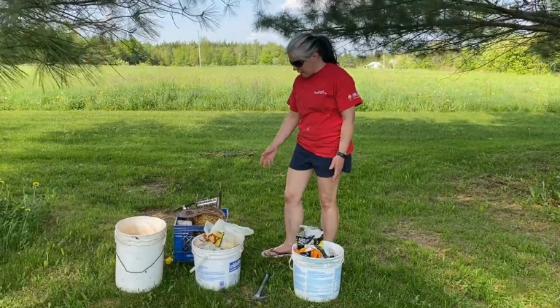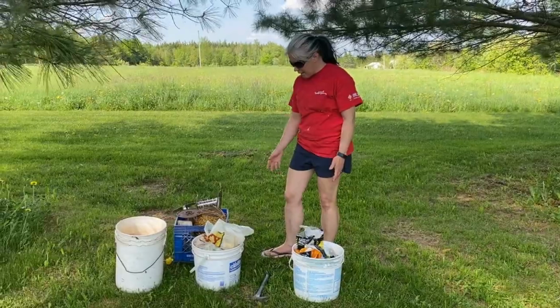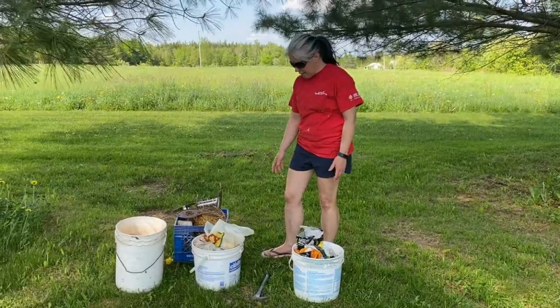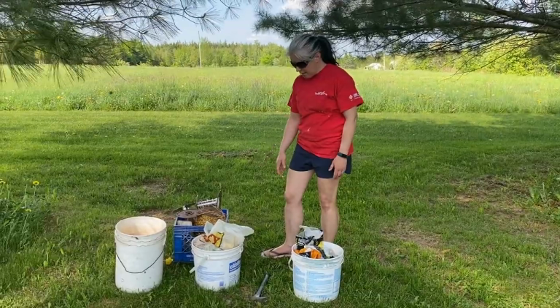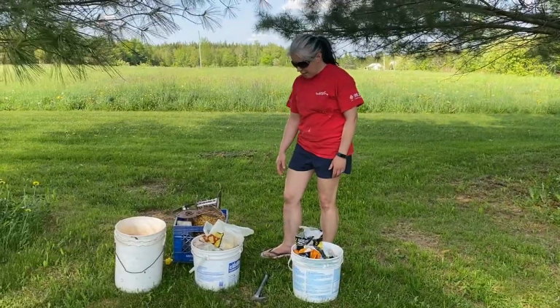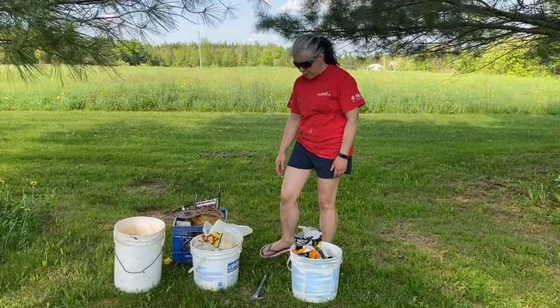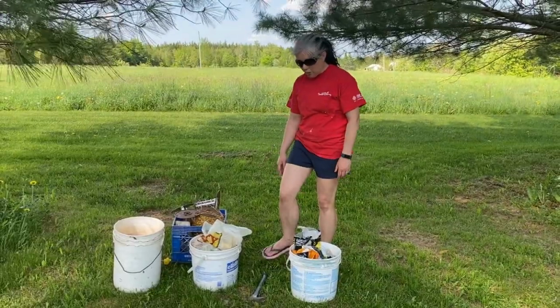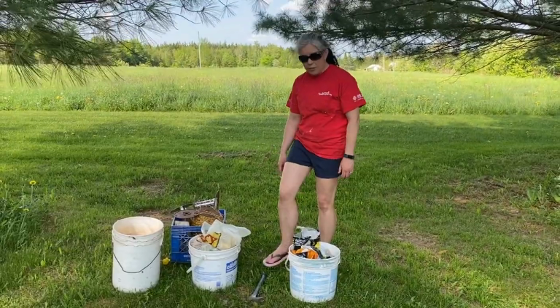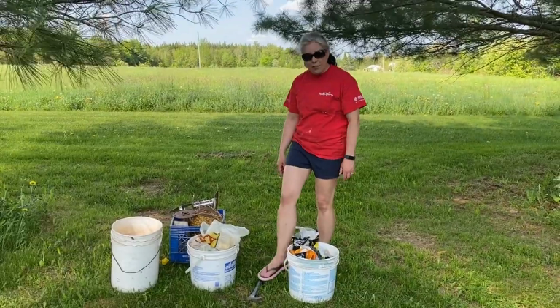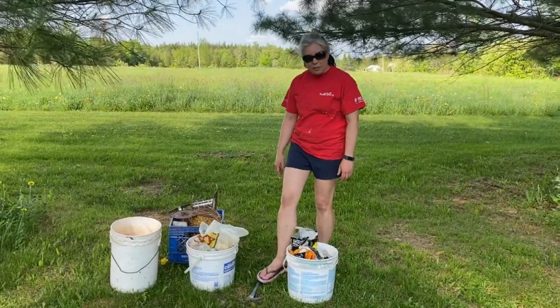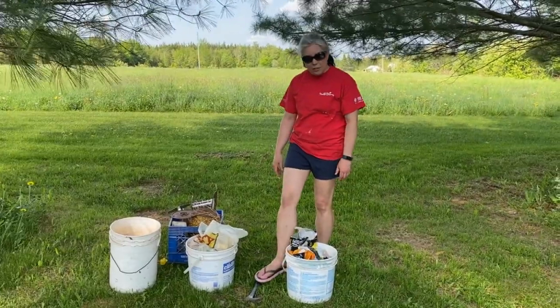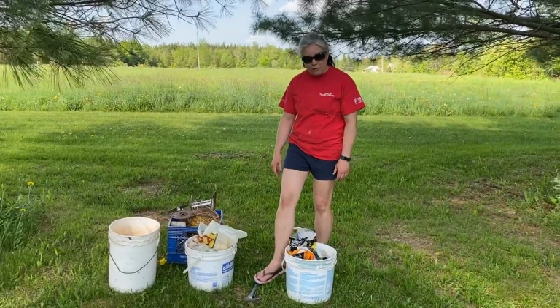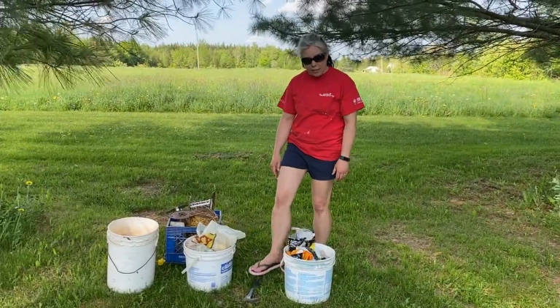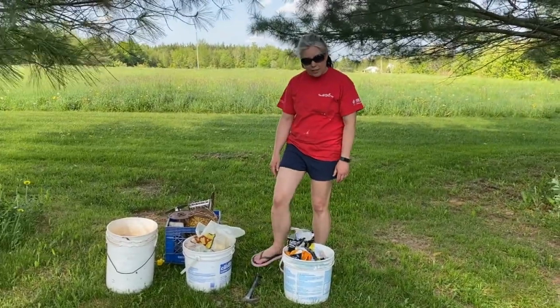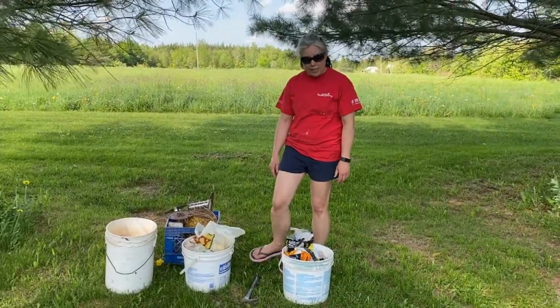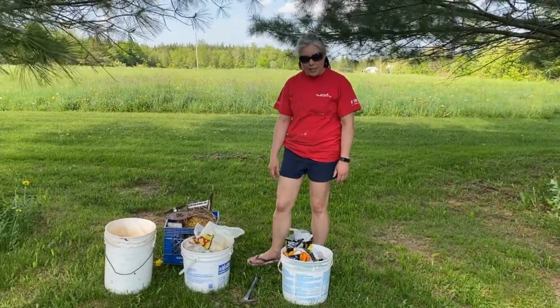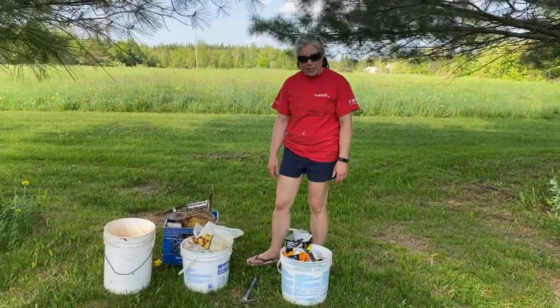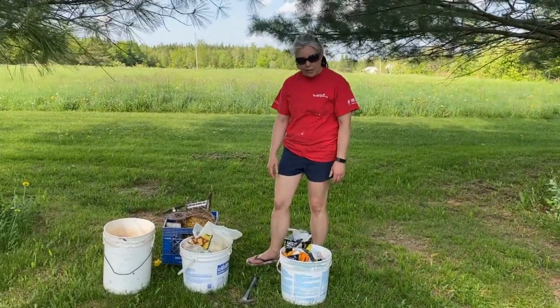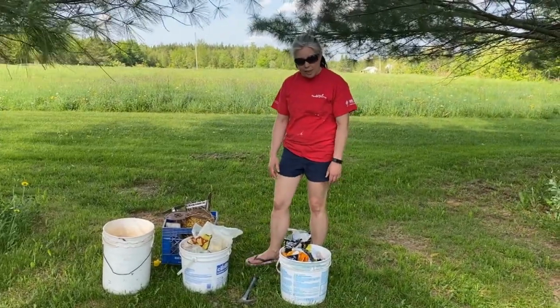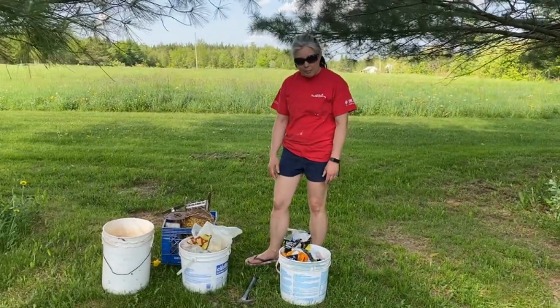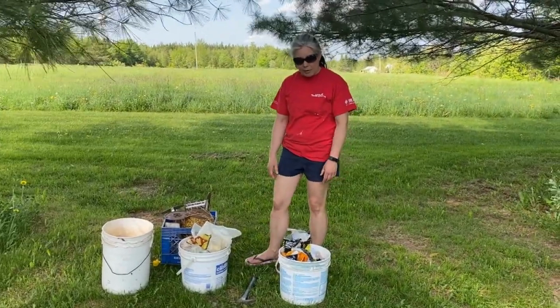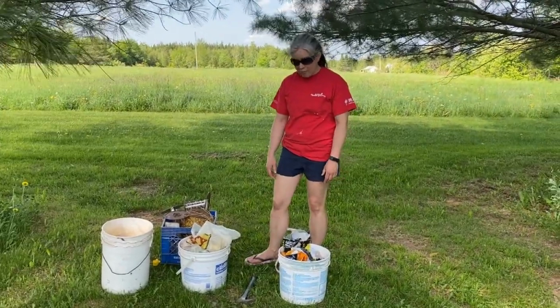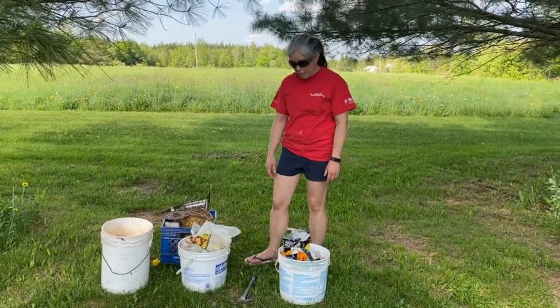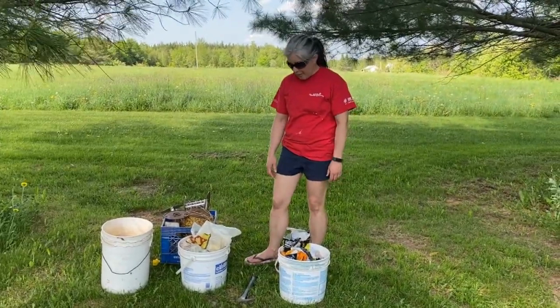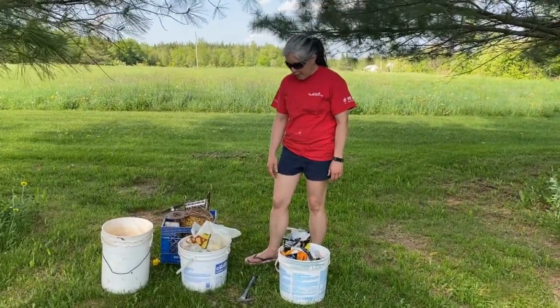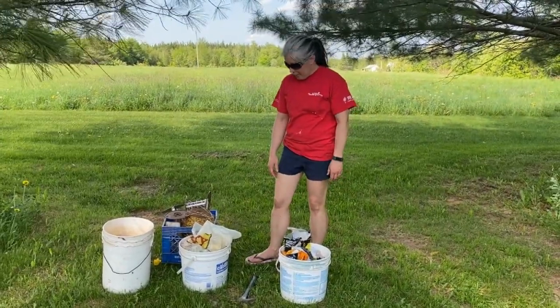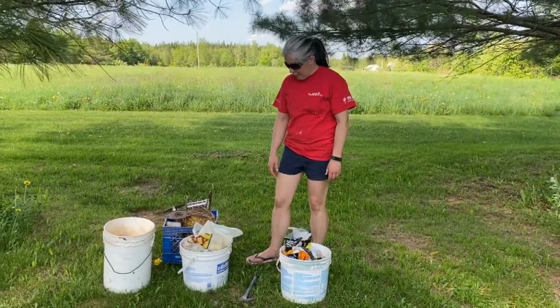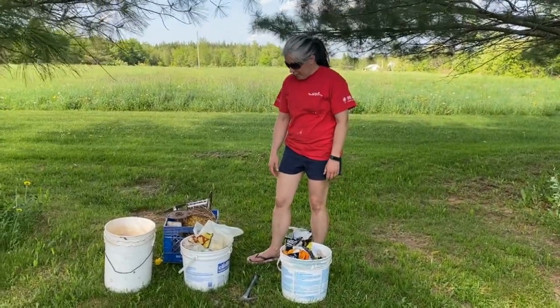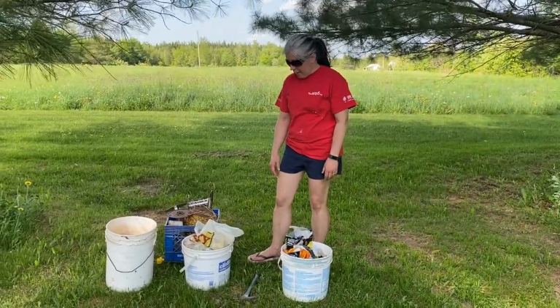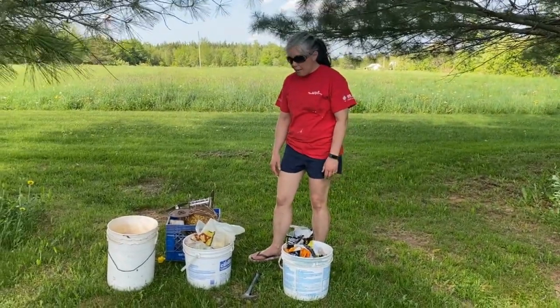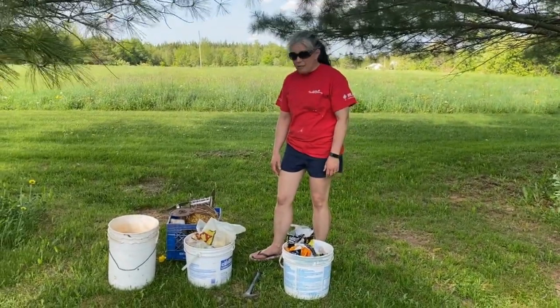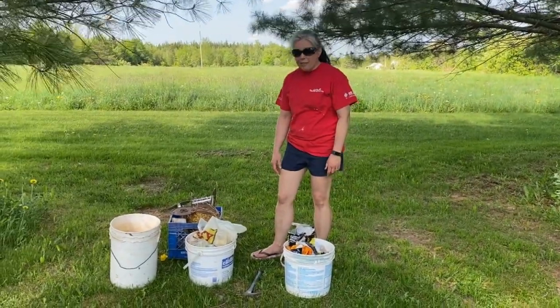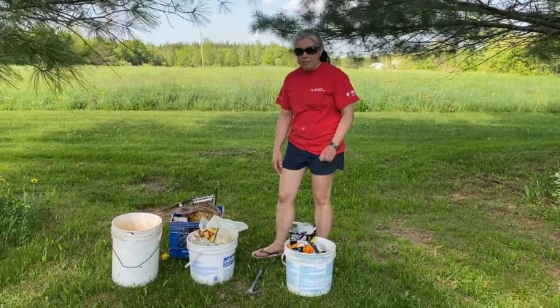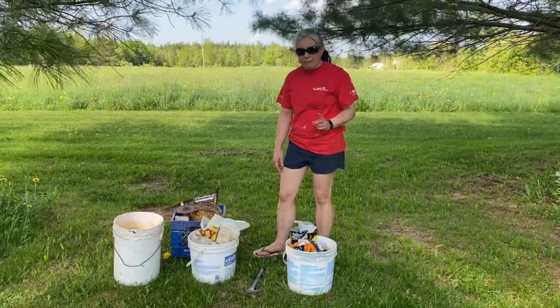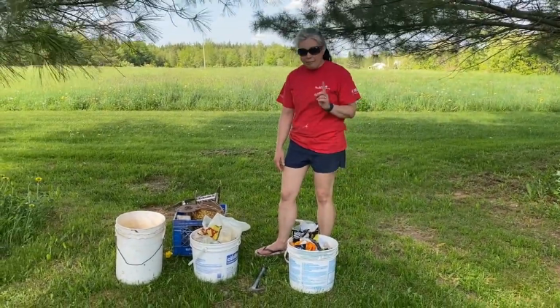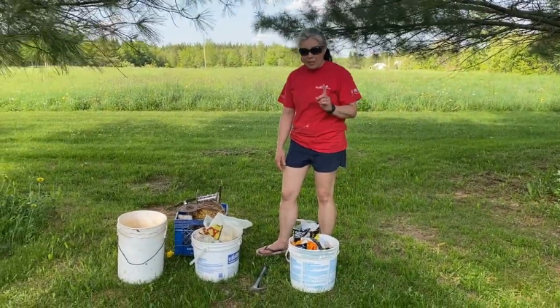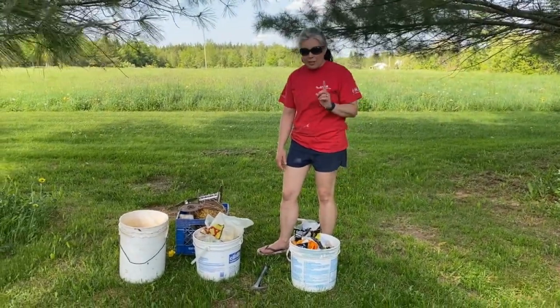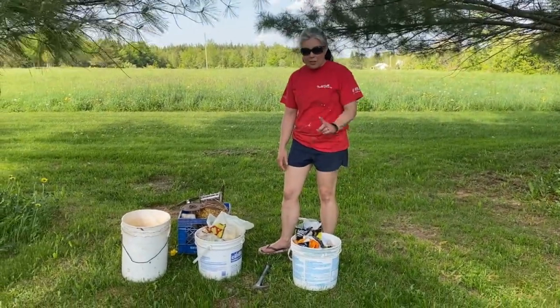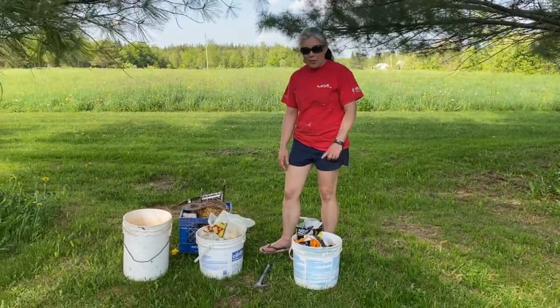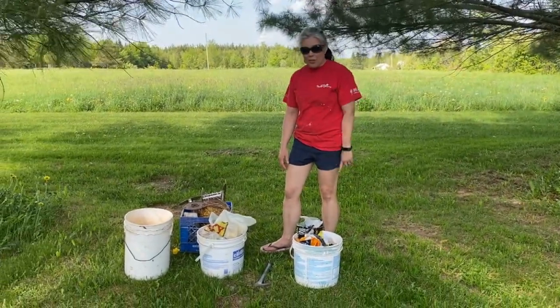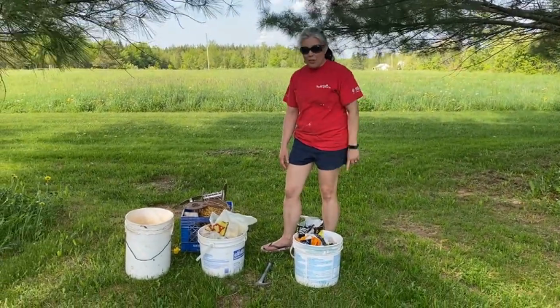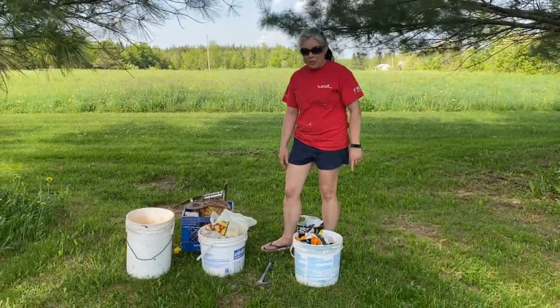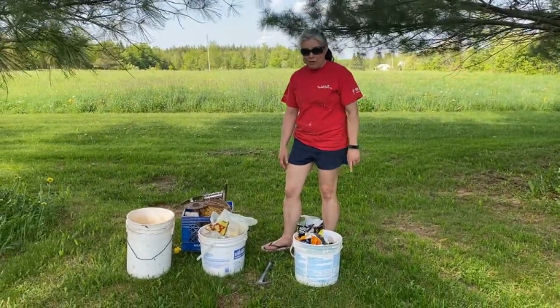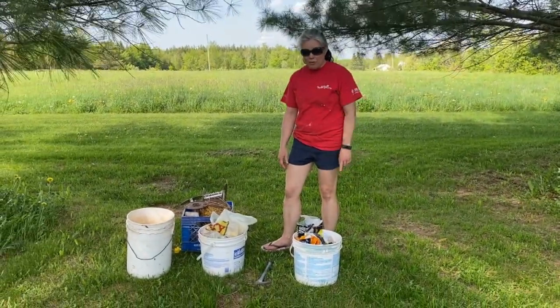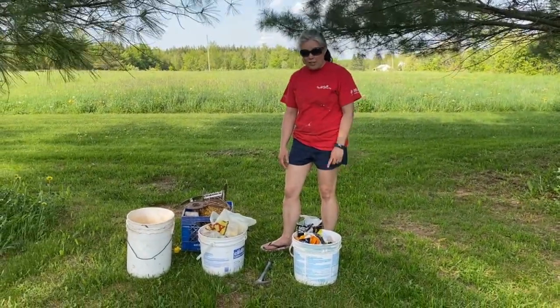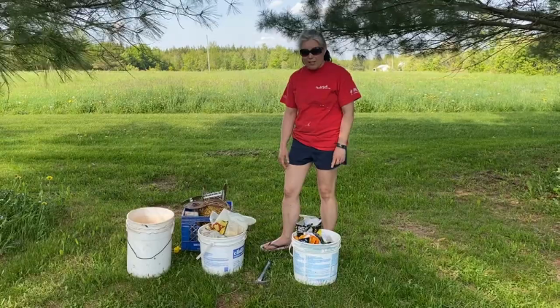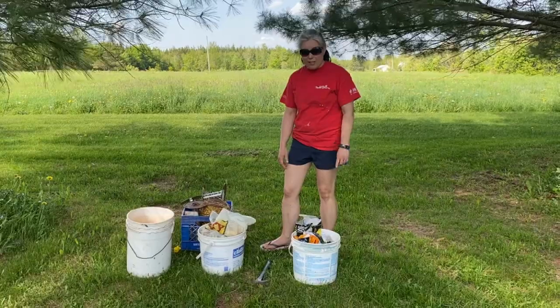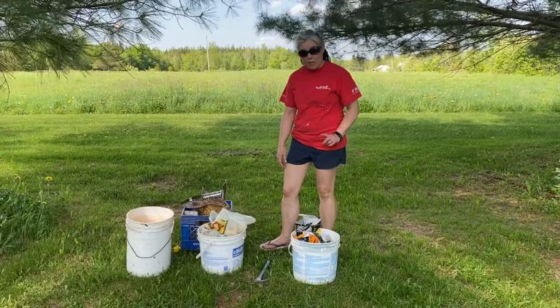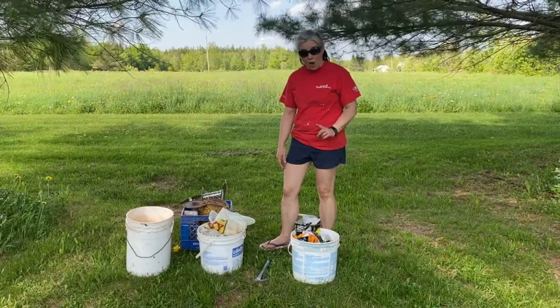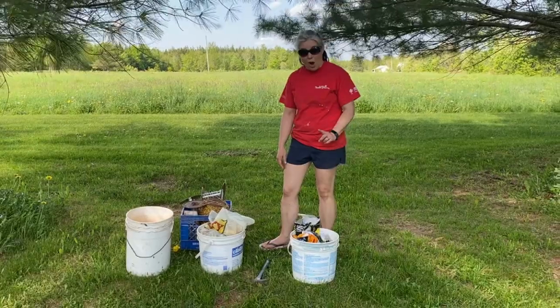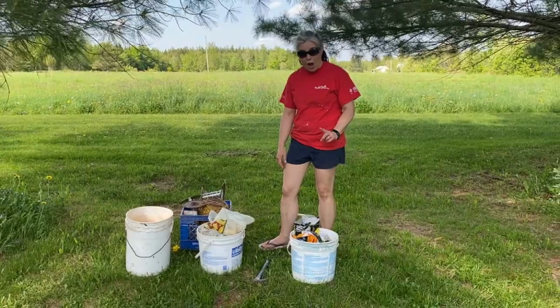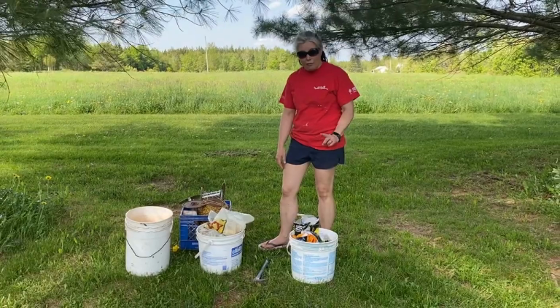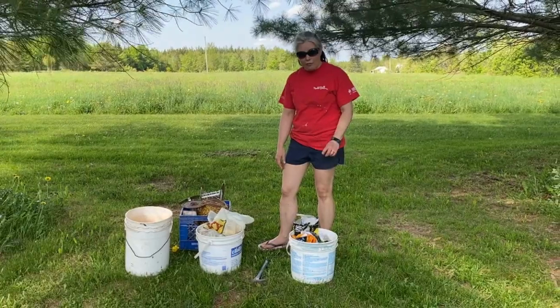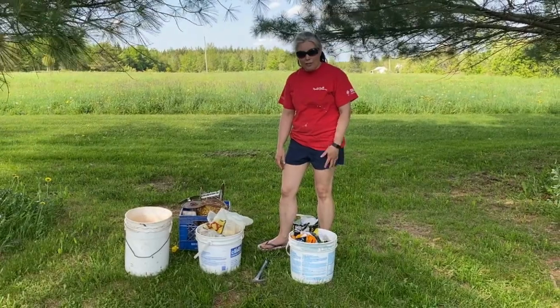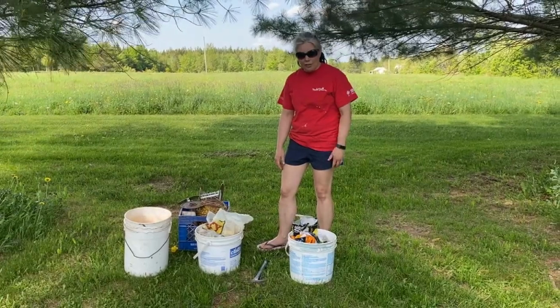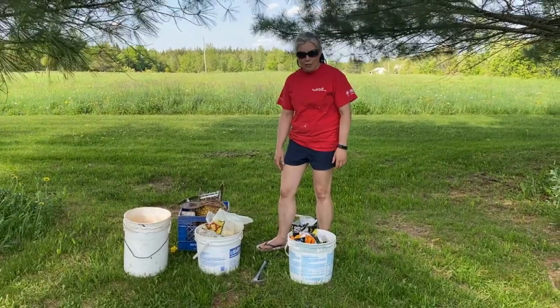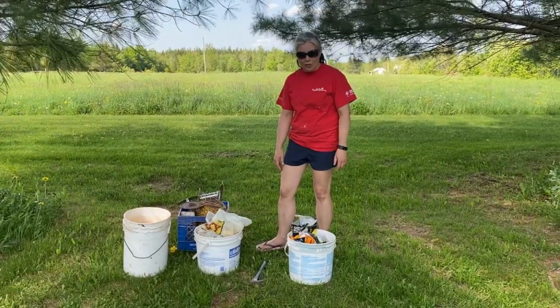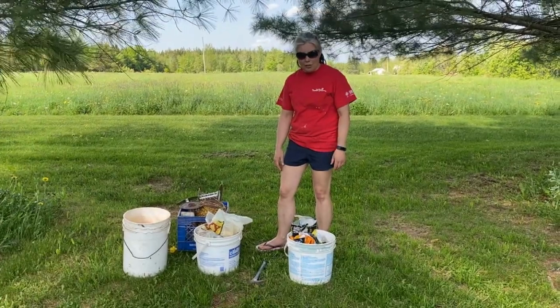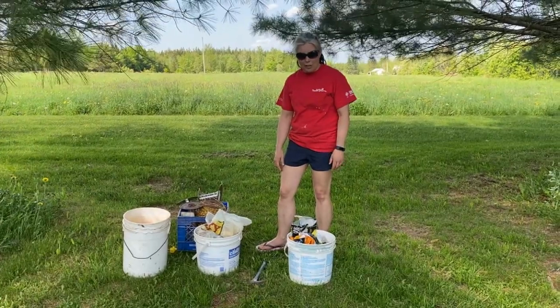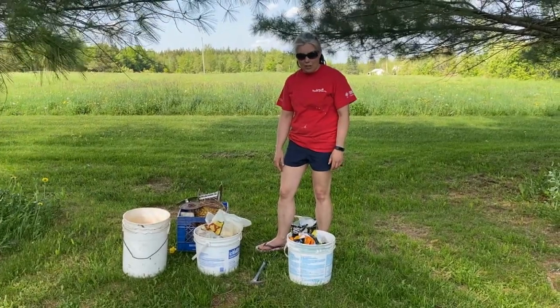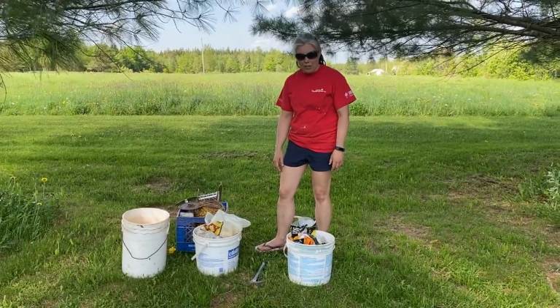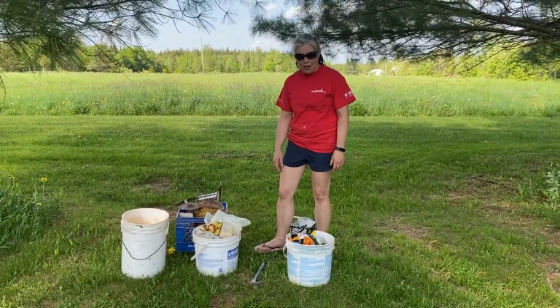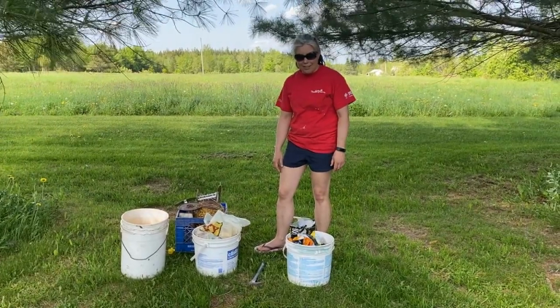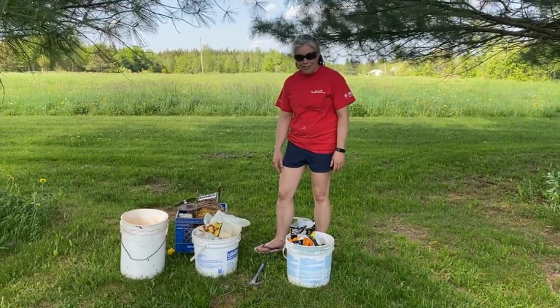Don't forget to take your hammer, and make sure your fence is off so you don't get shocked.